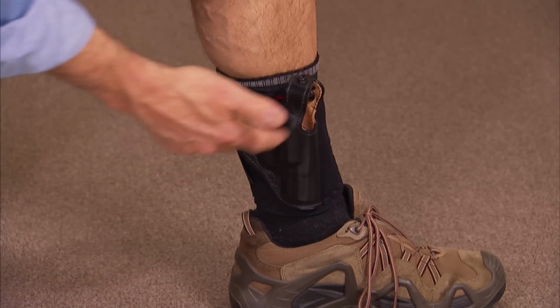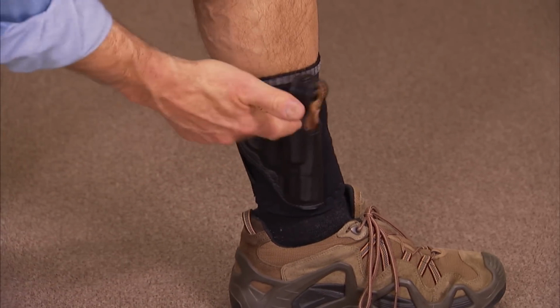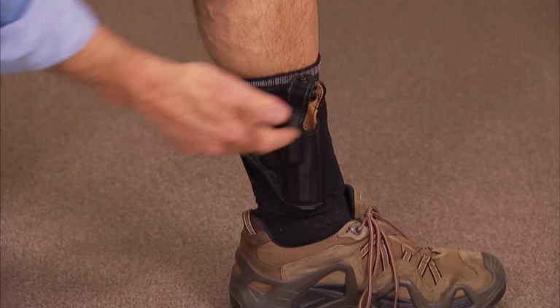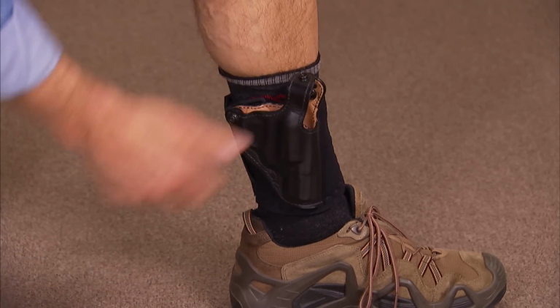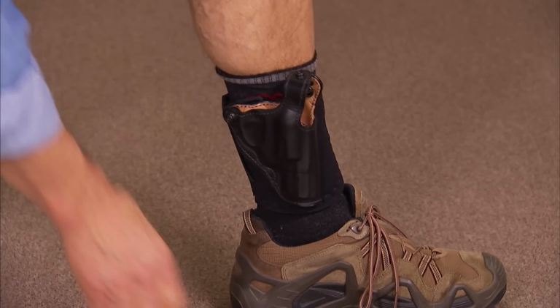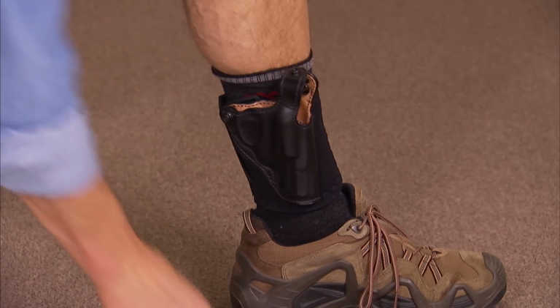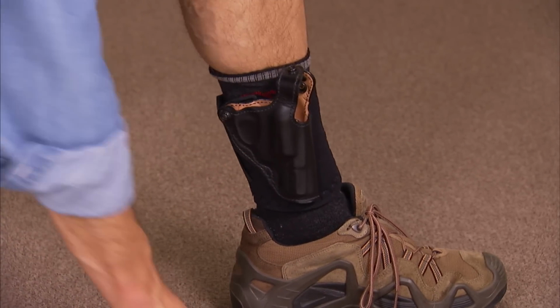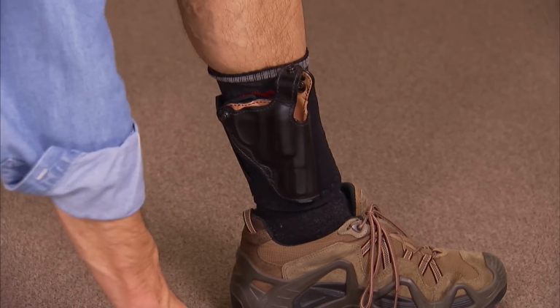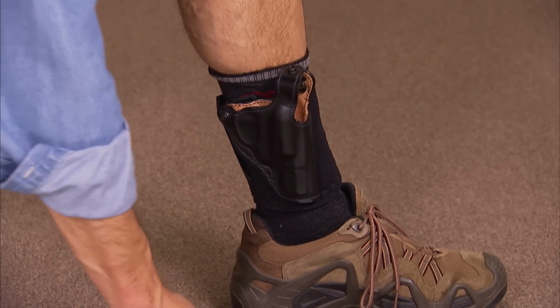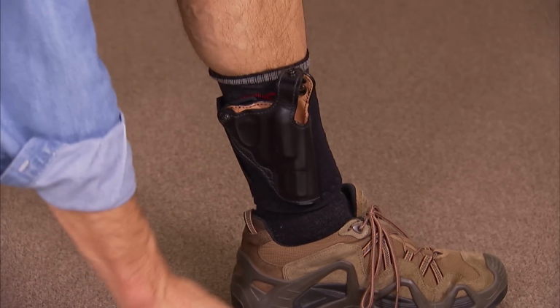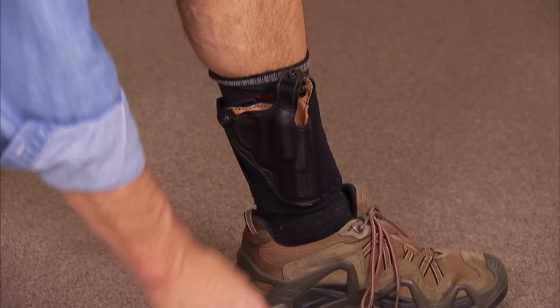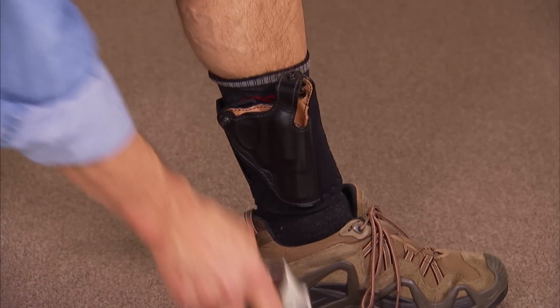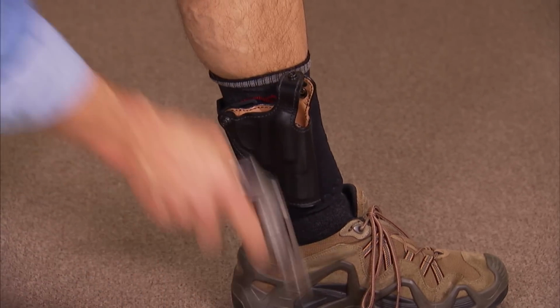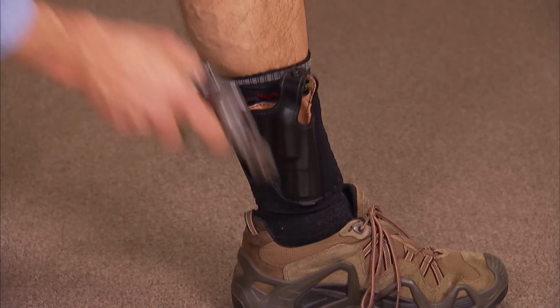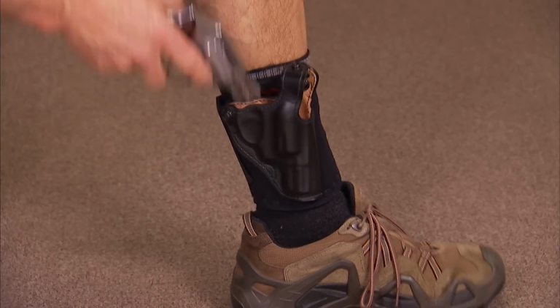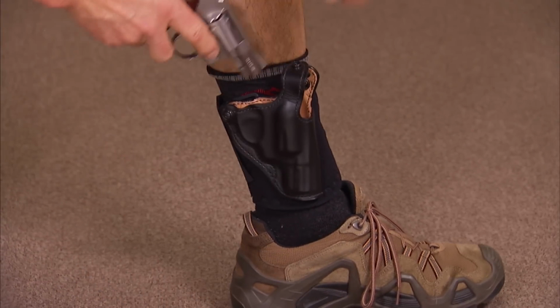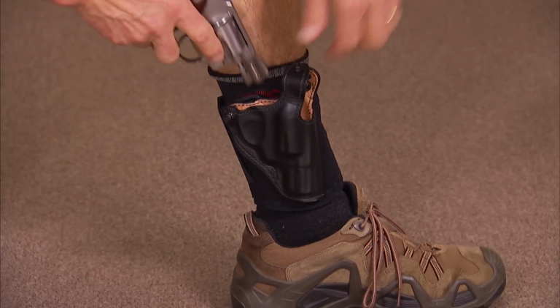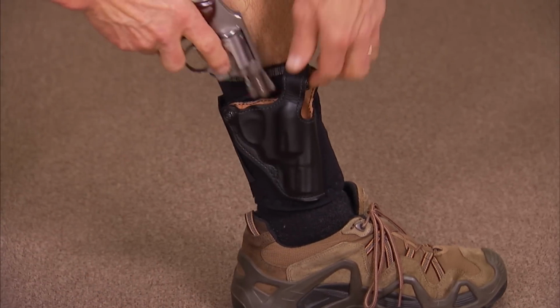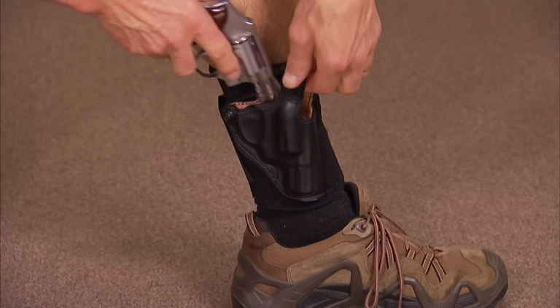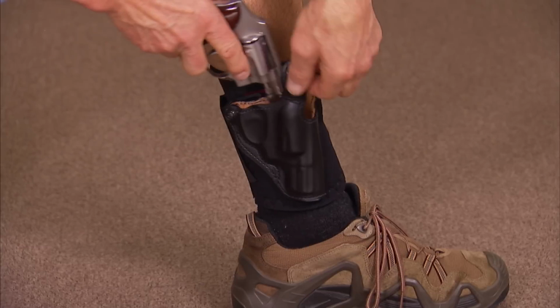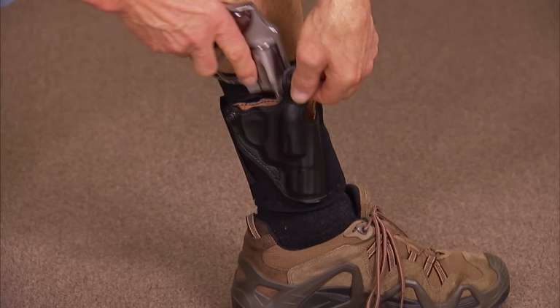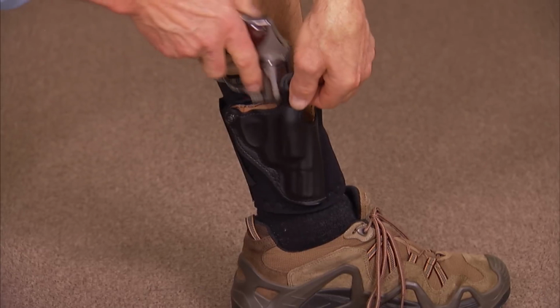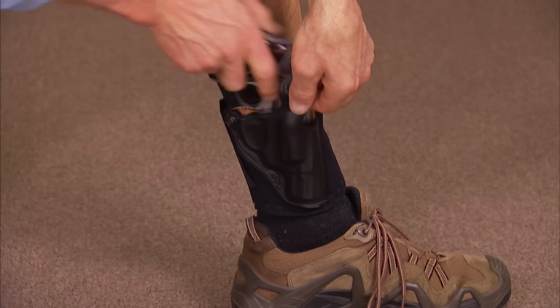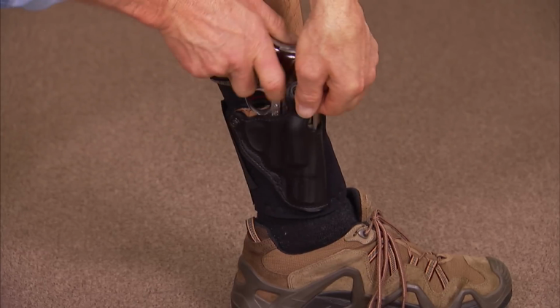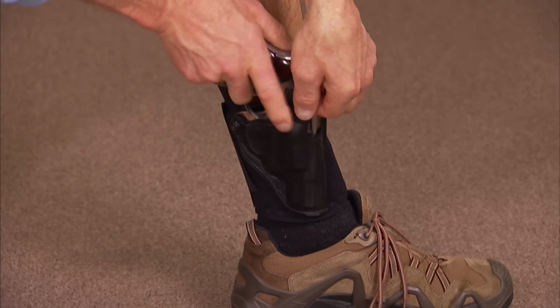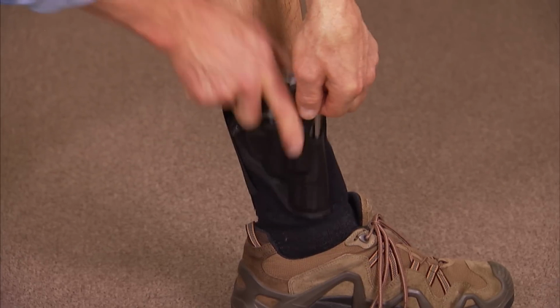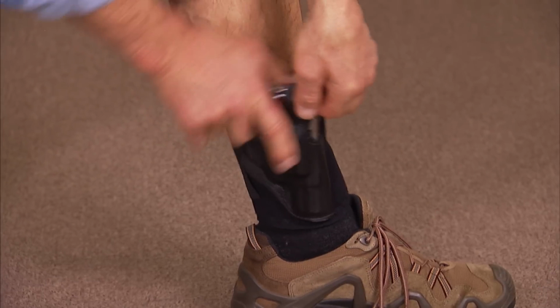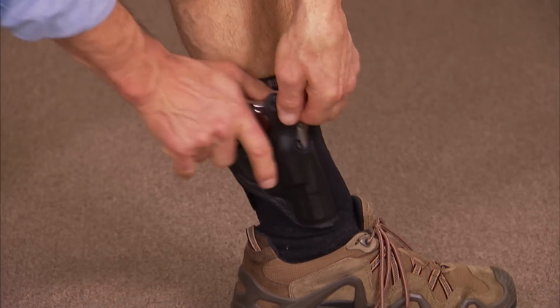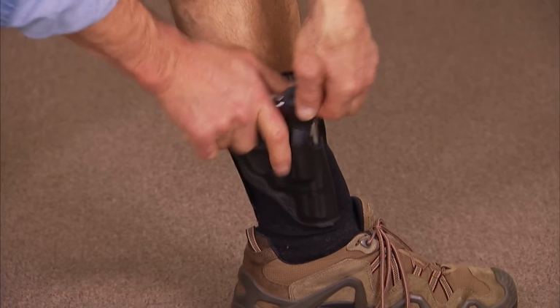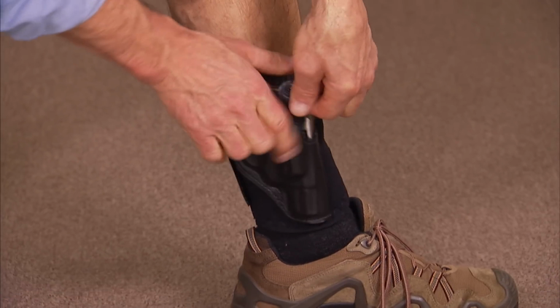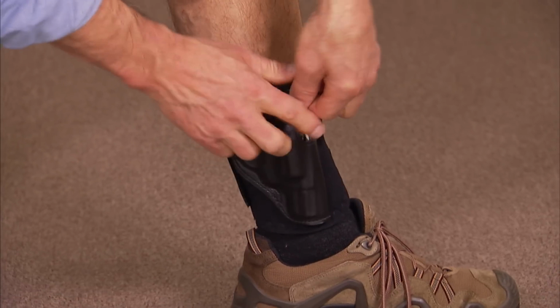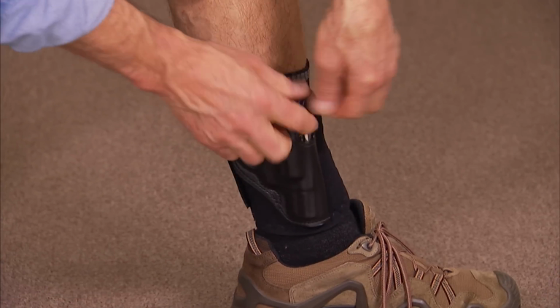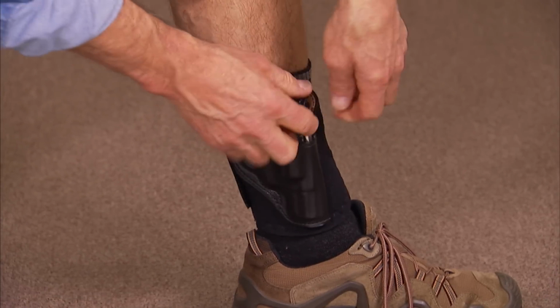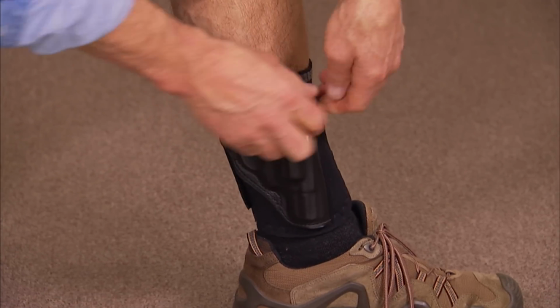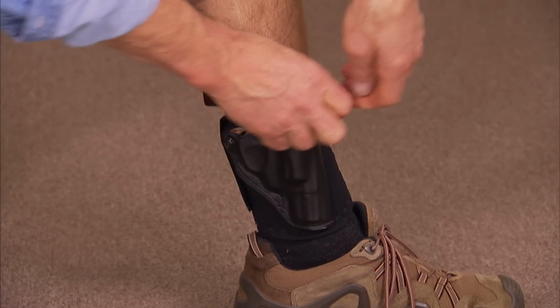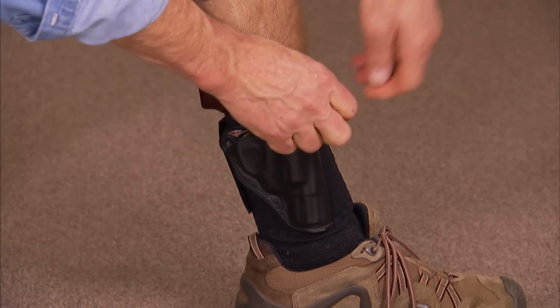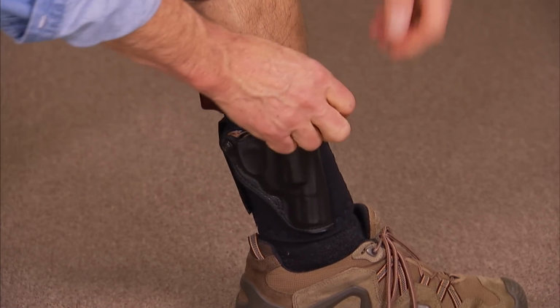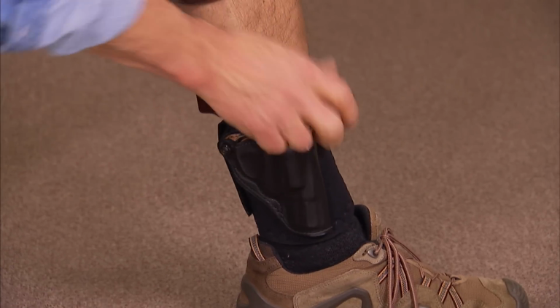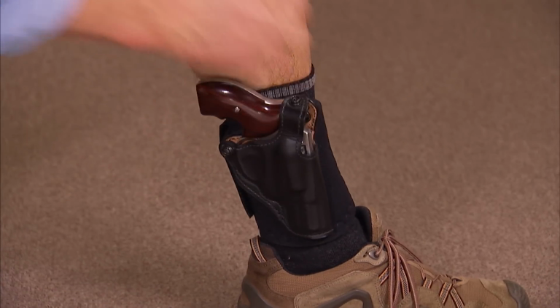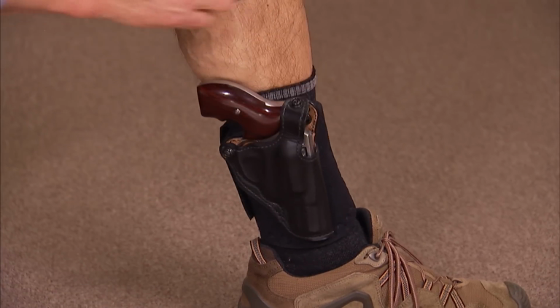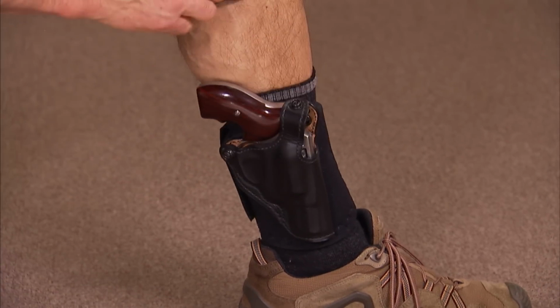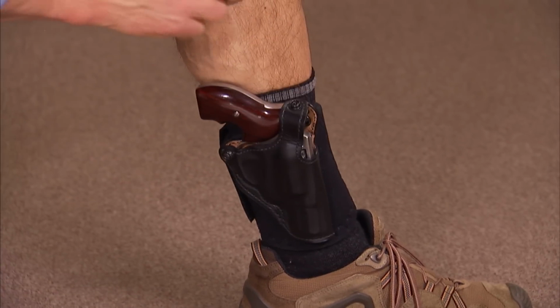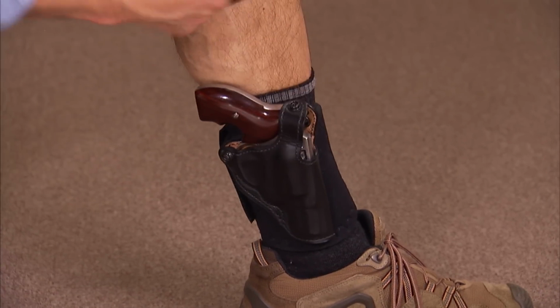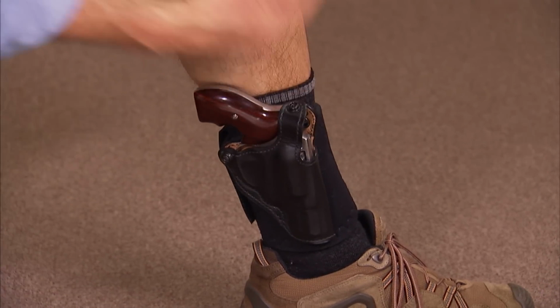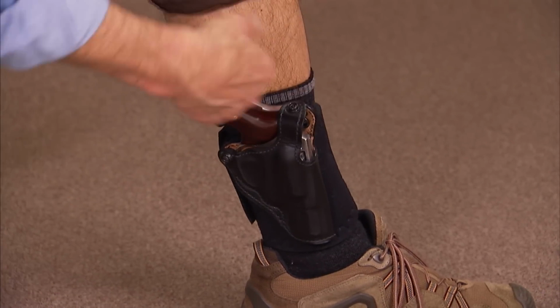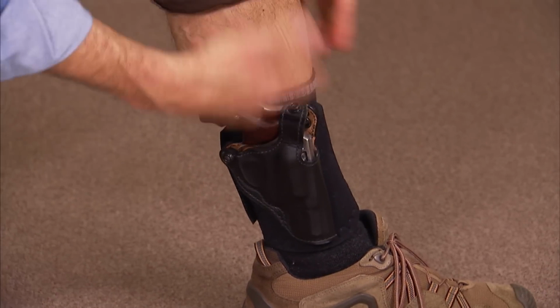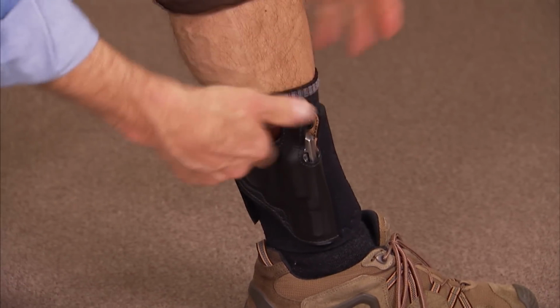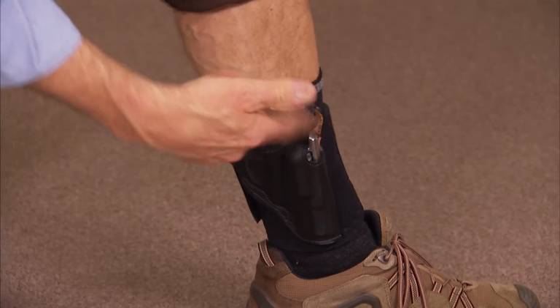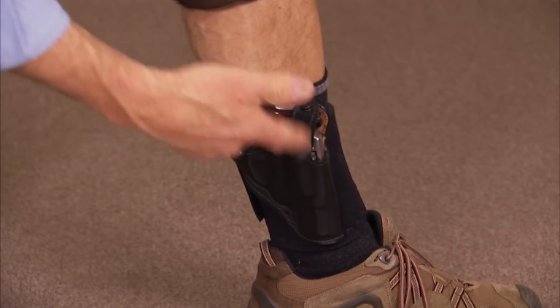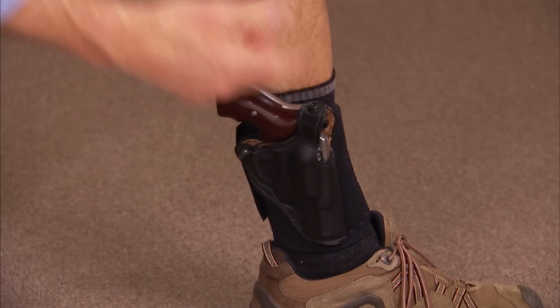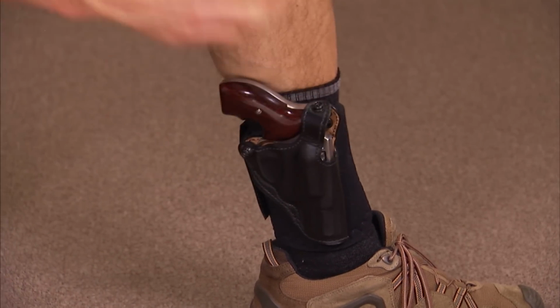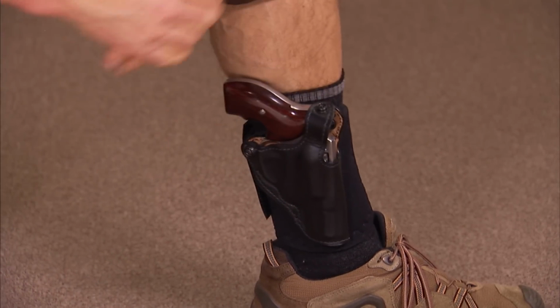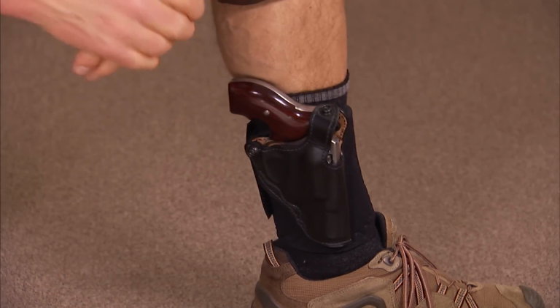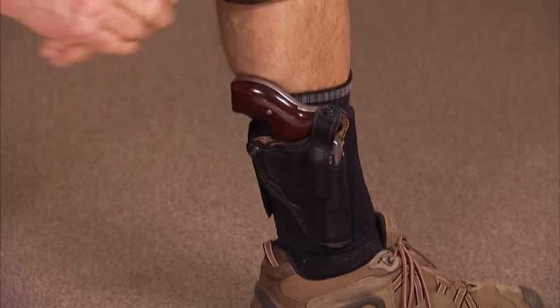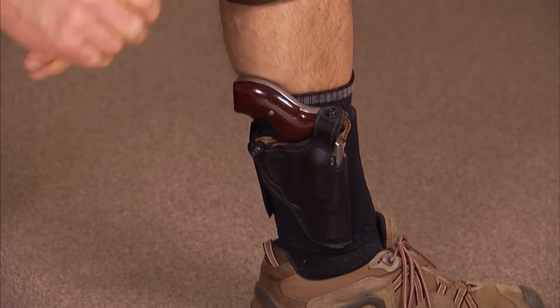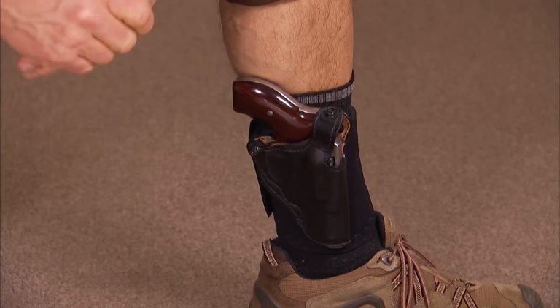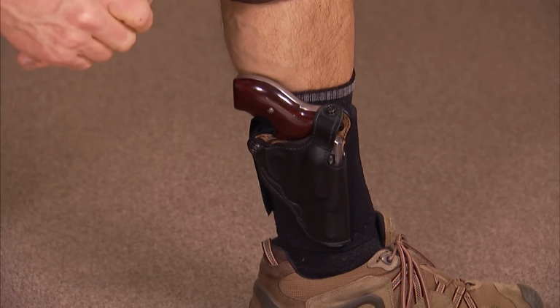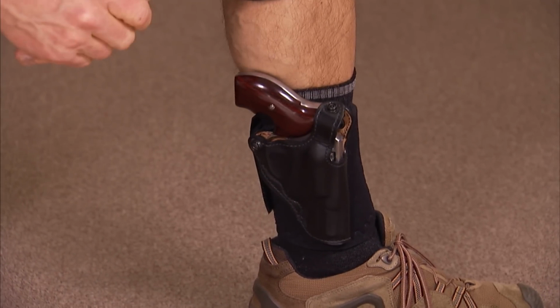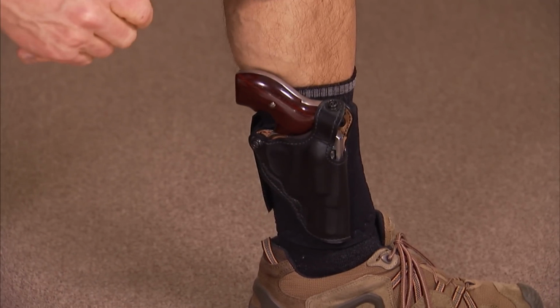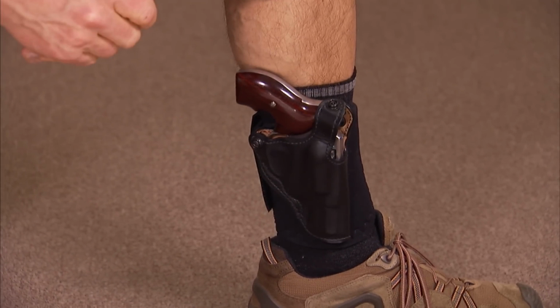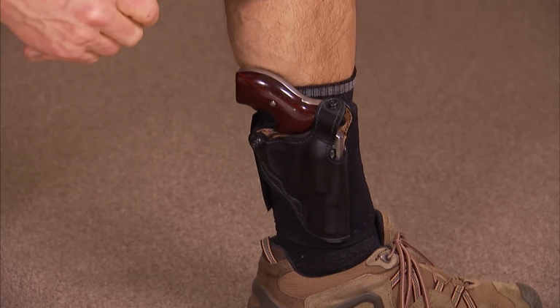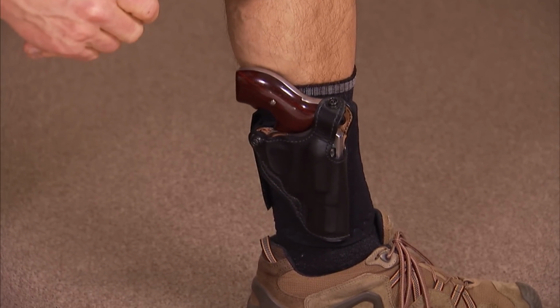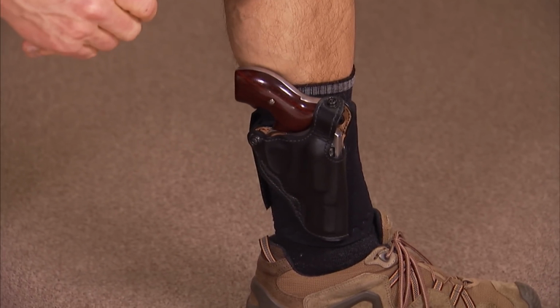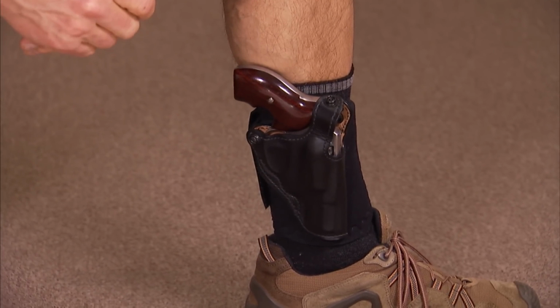Once it's in place, you simply insert your gun, snap up the holster, roll down your pant leg, and be on your way.